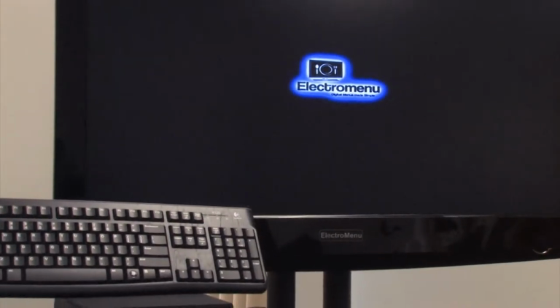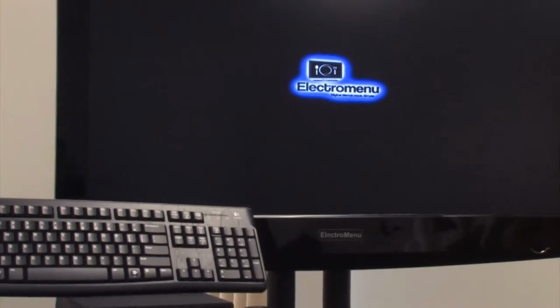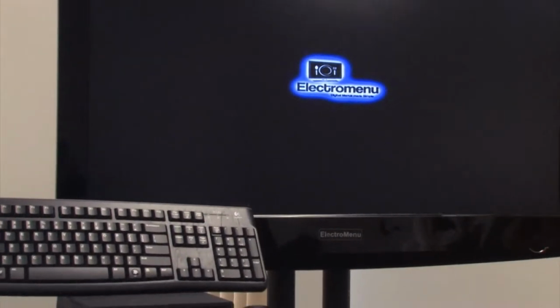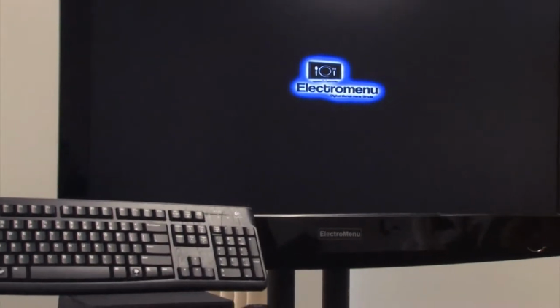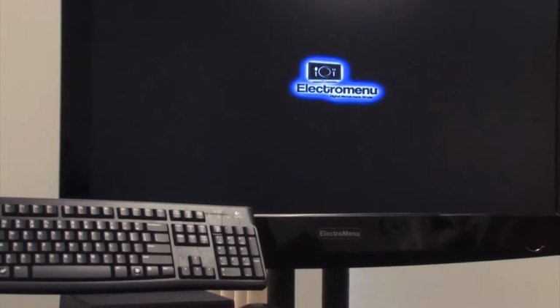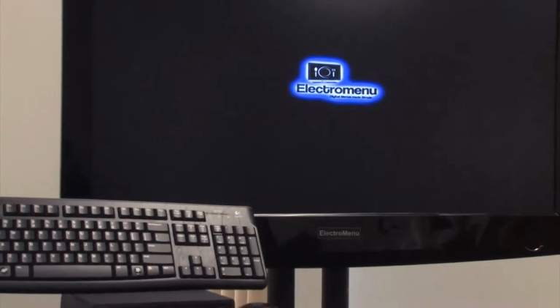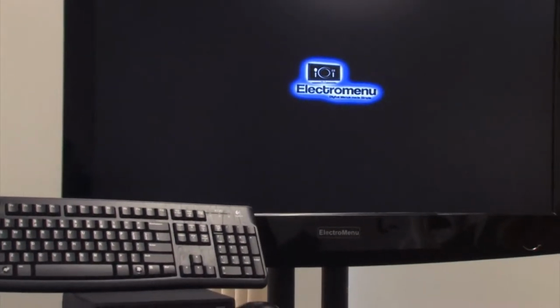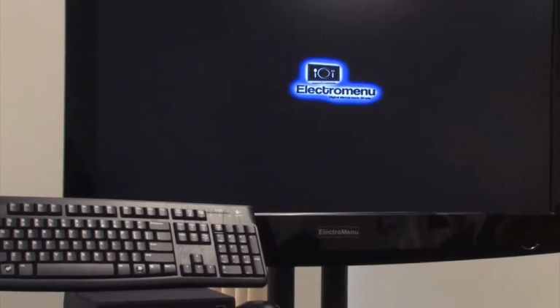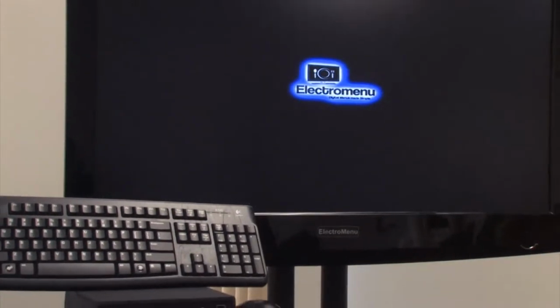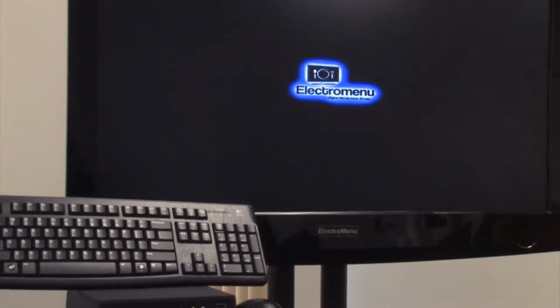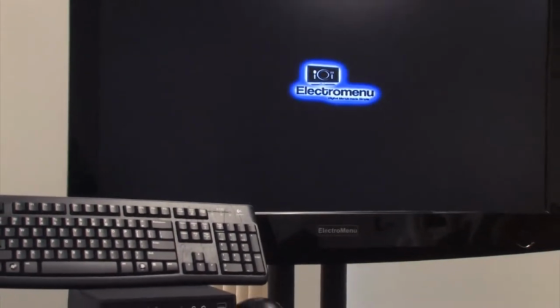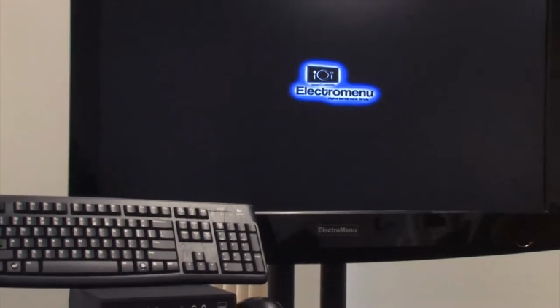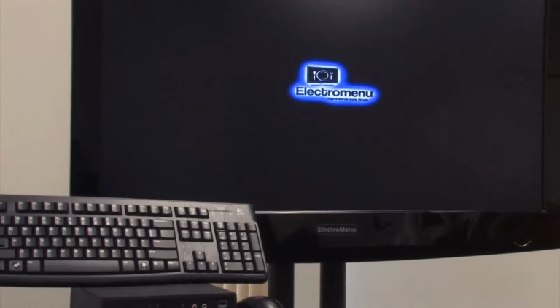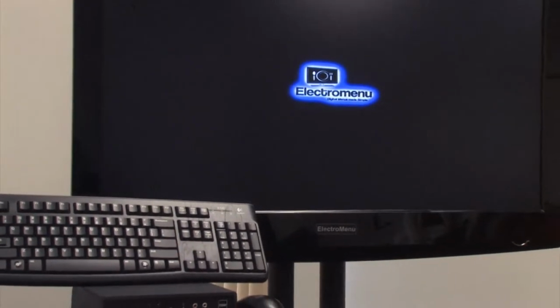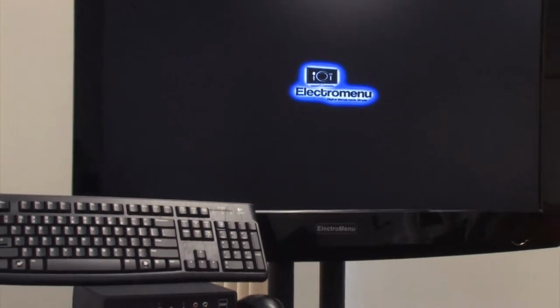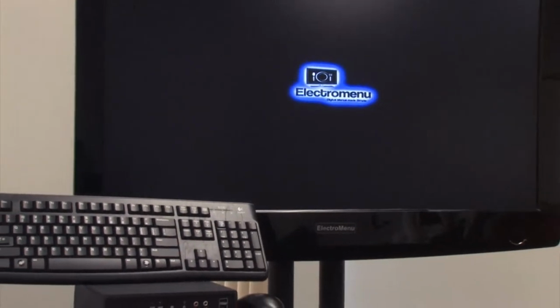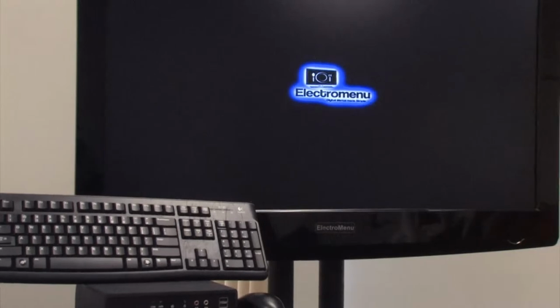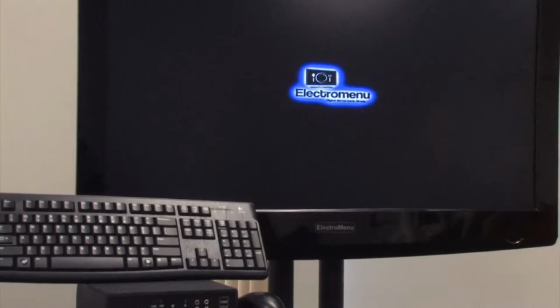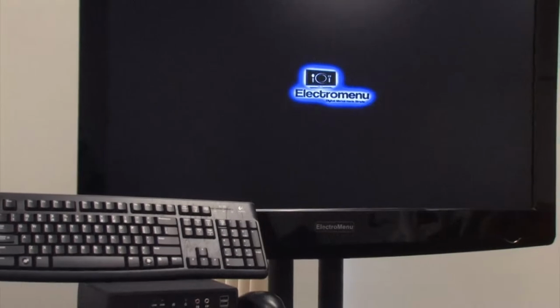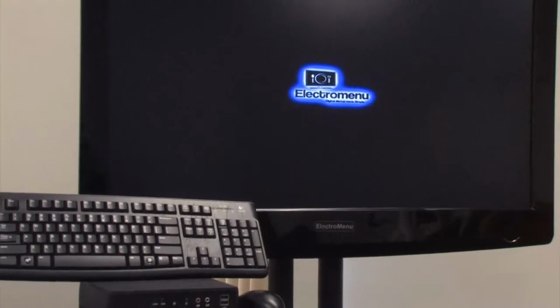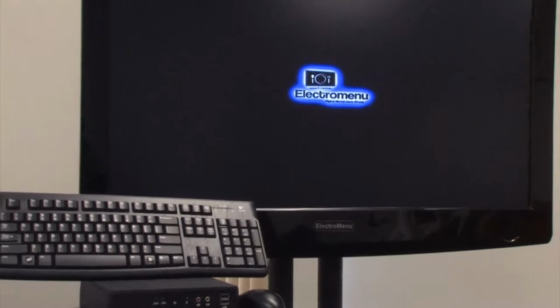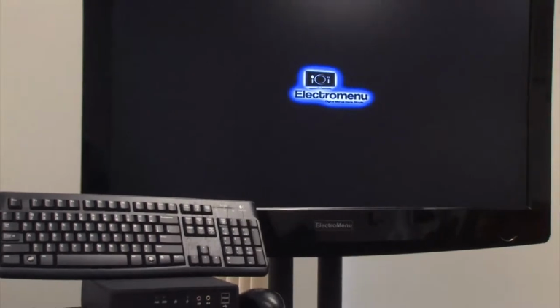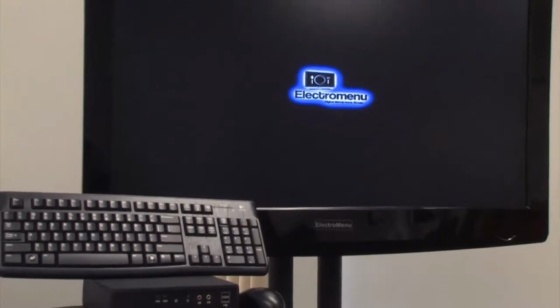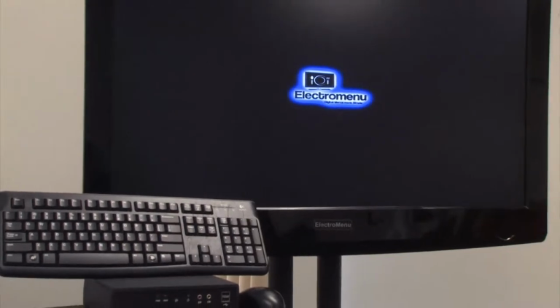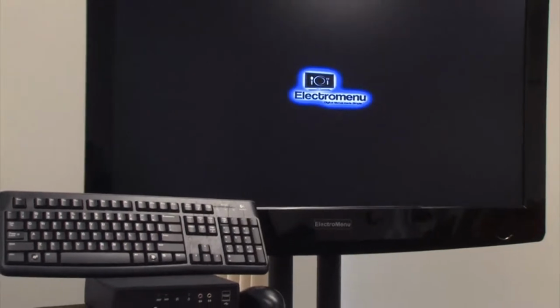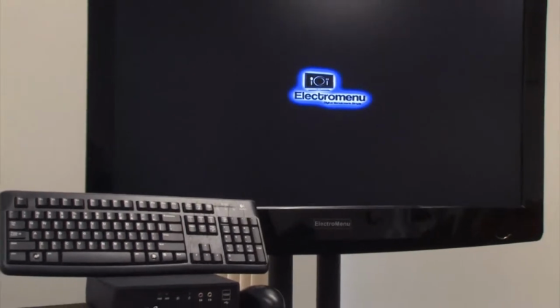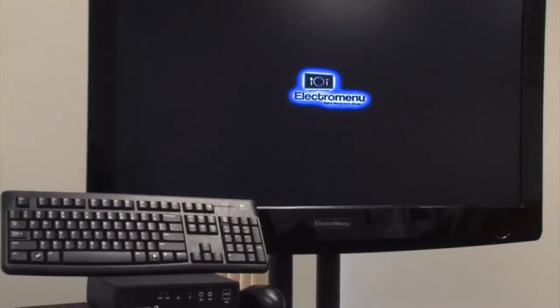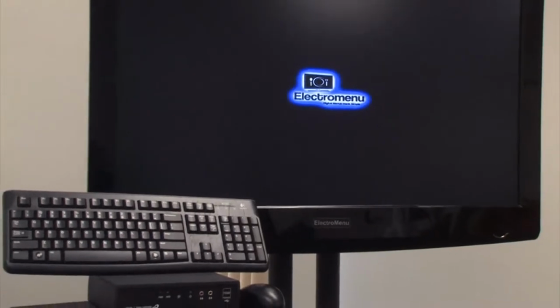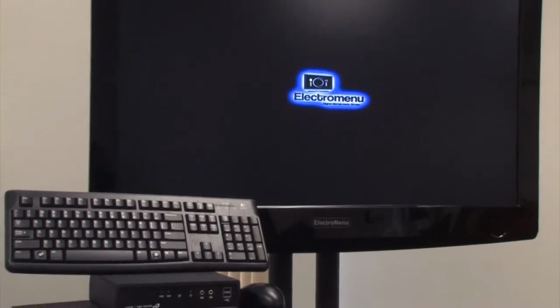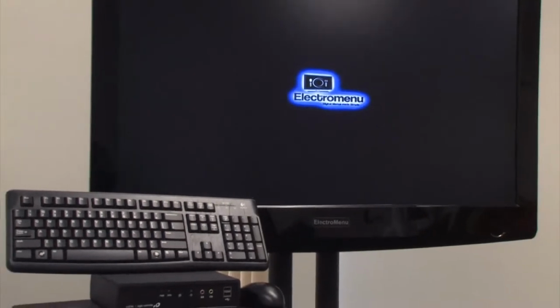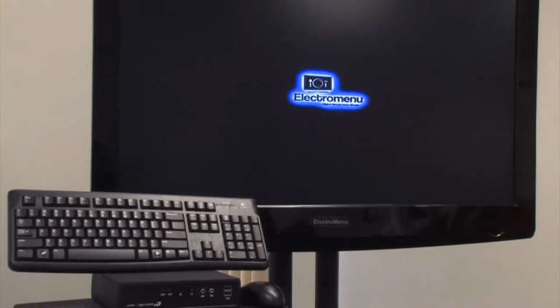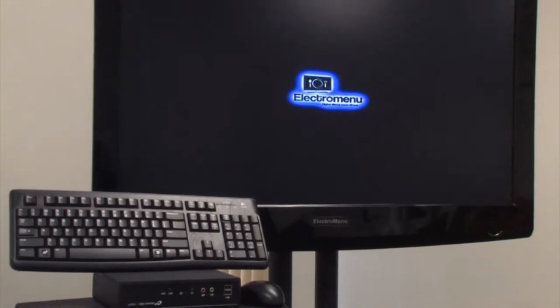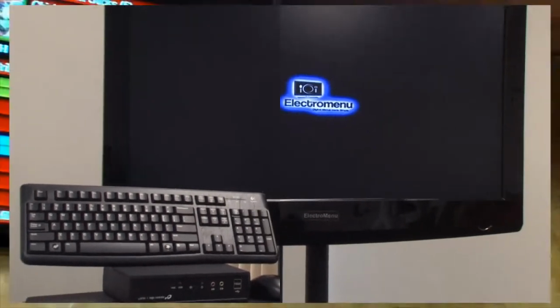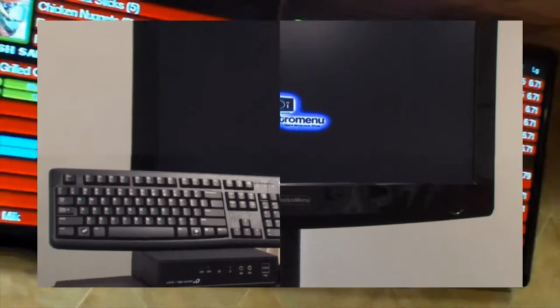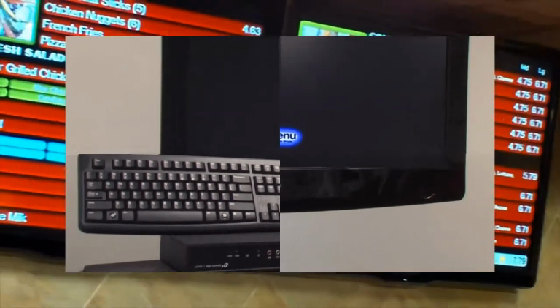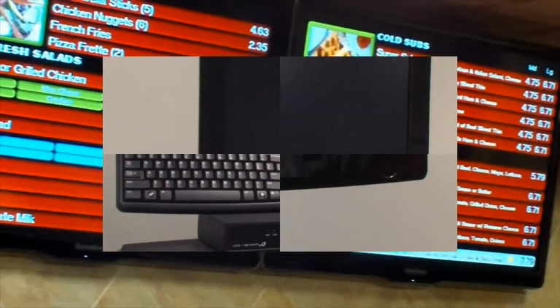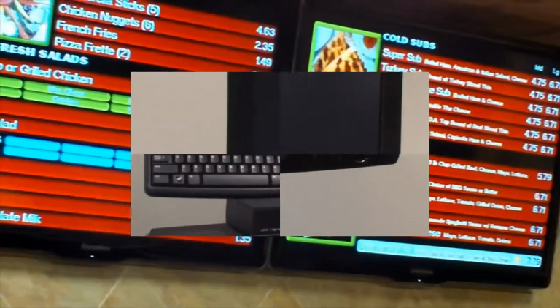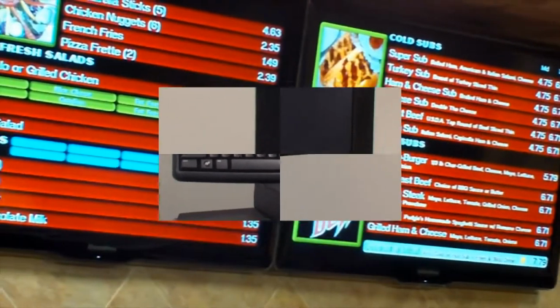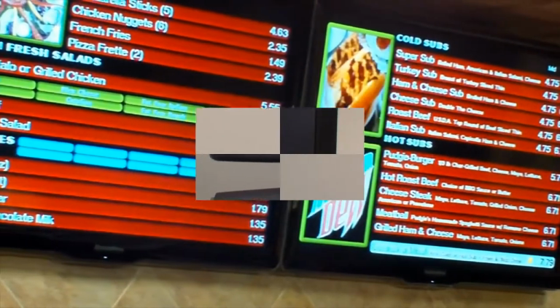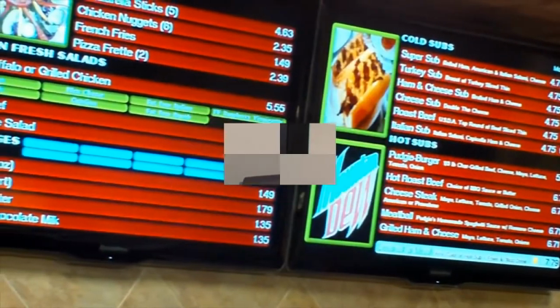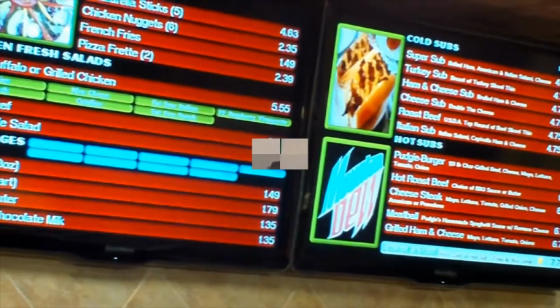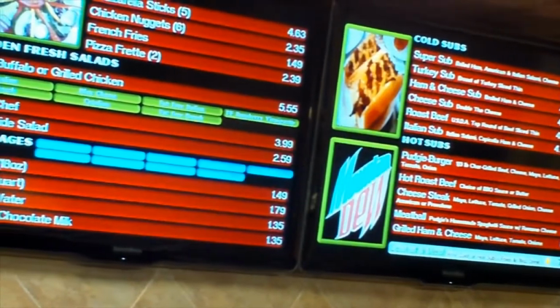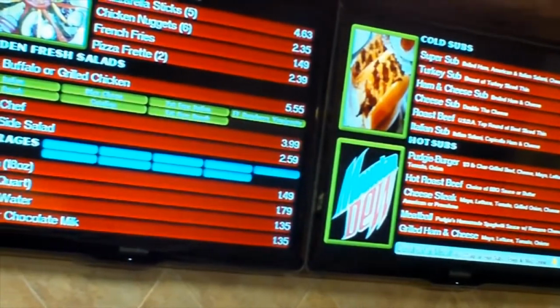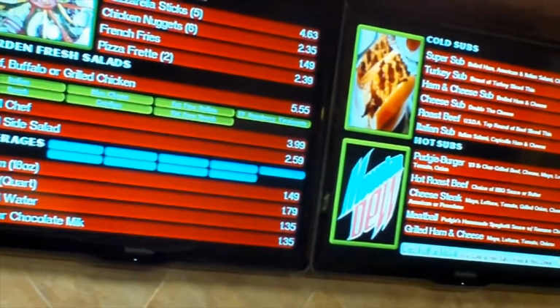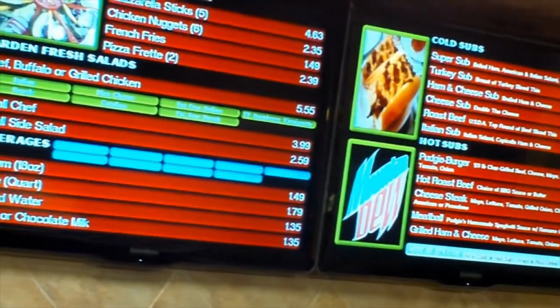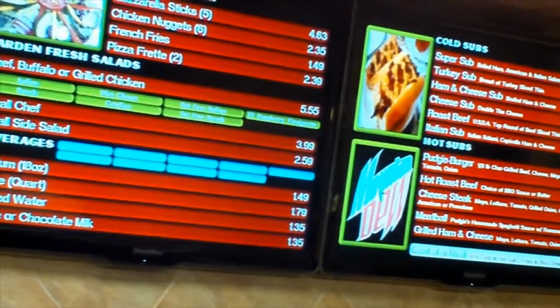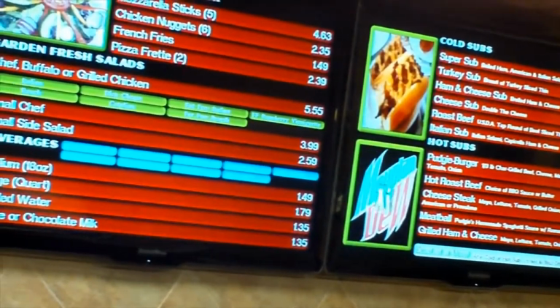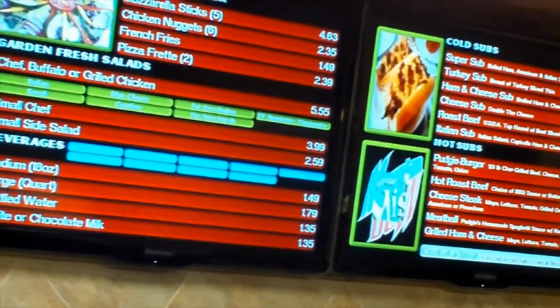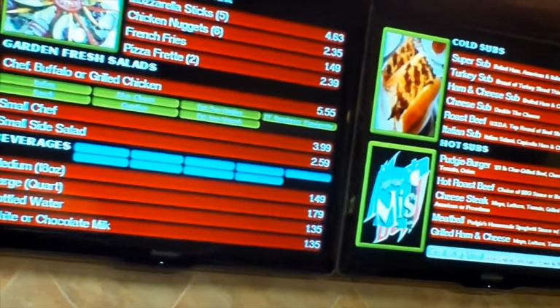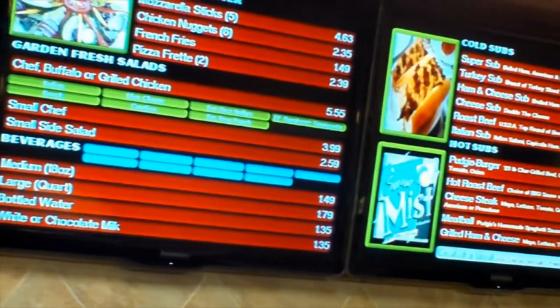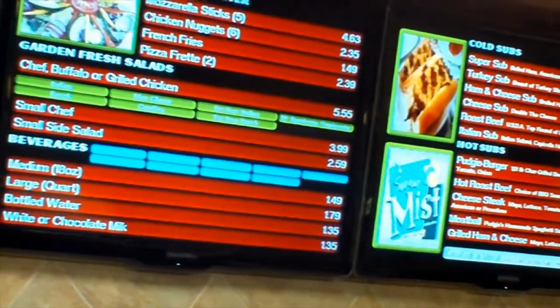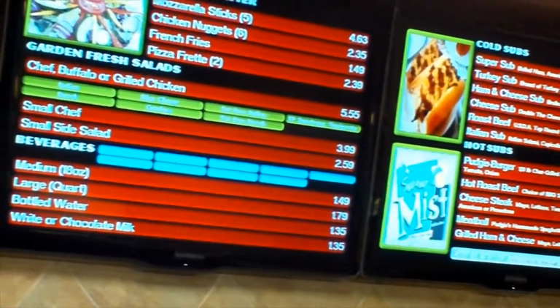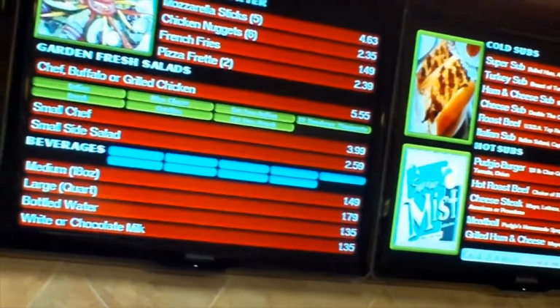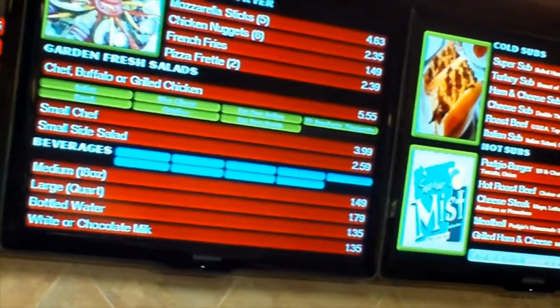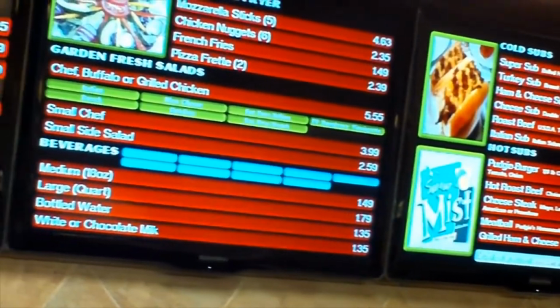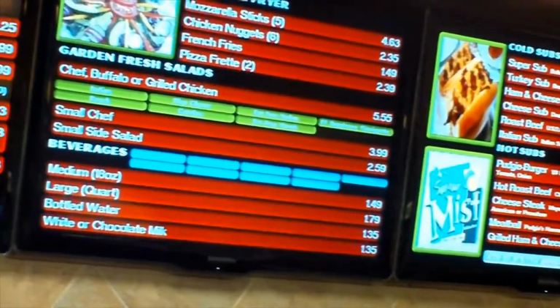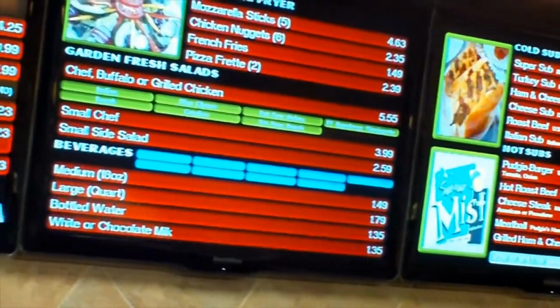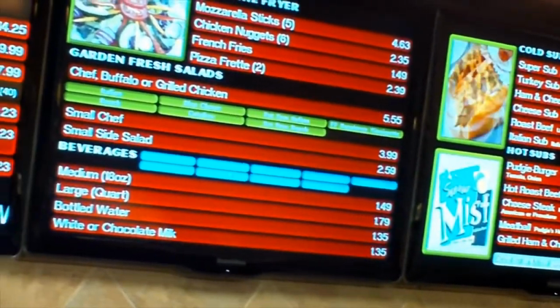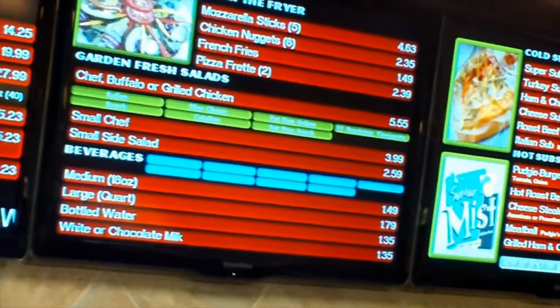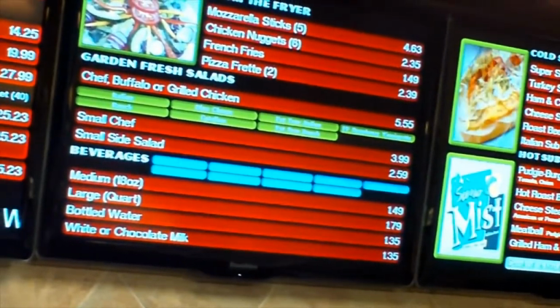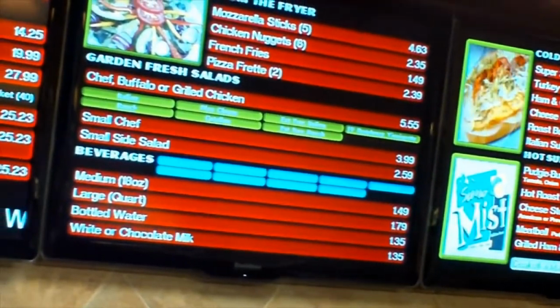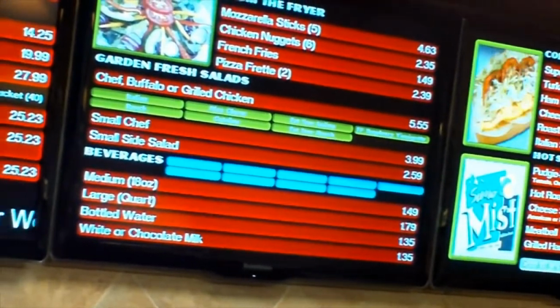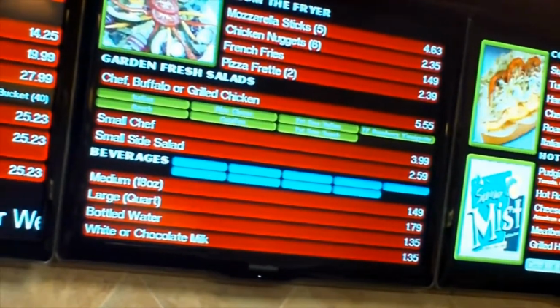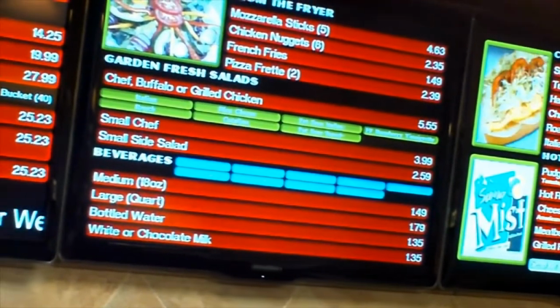The first question you'd ask me is, what's Electro Menu? Well, it's exactly what it sounds like. It's an electronic menu.